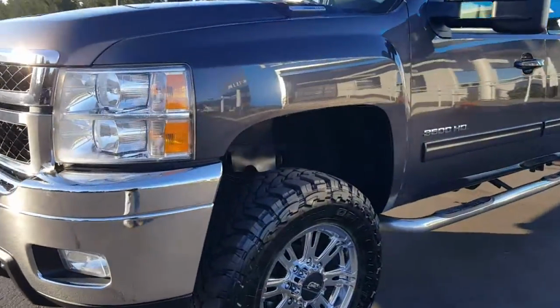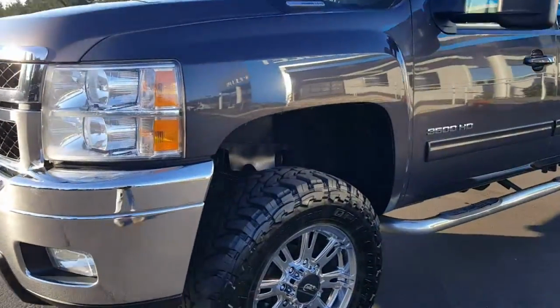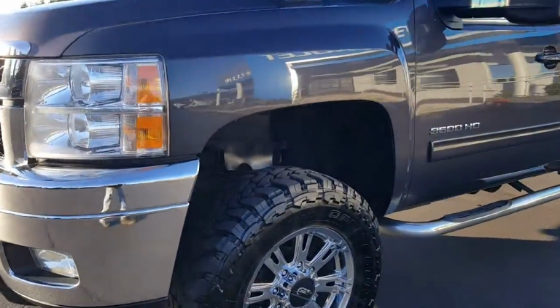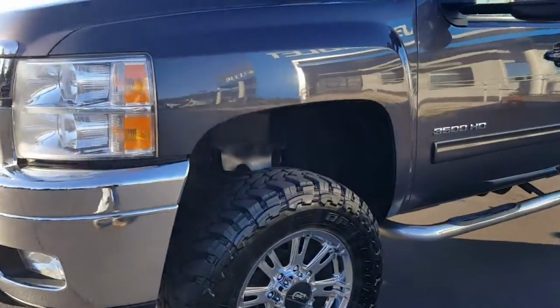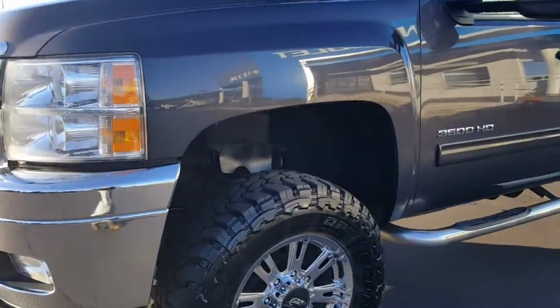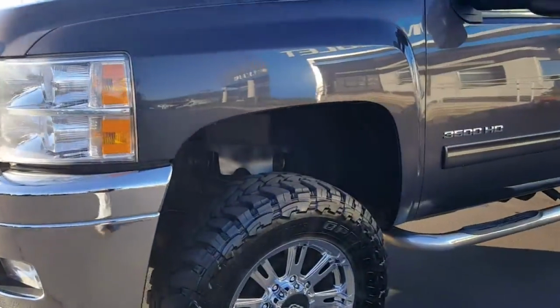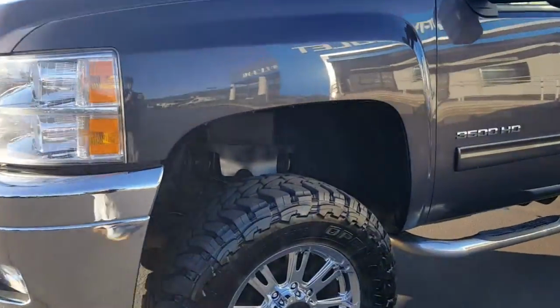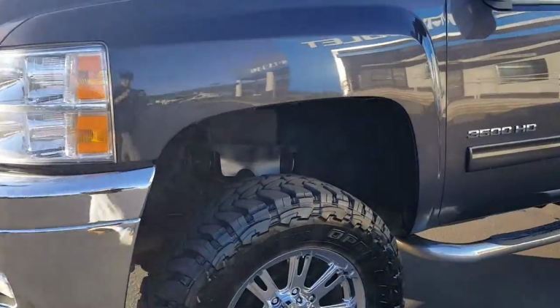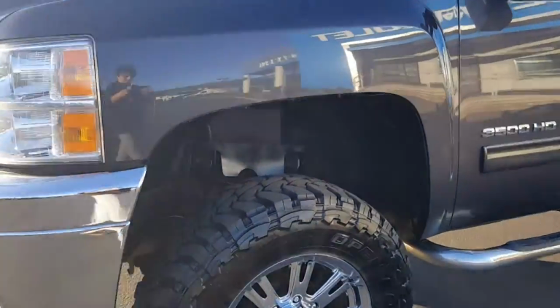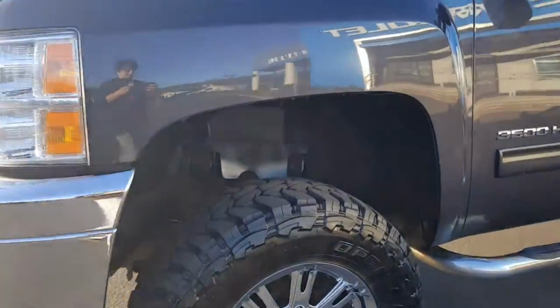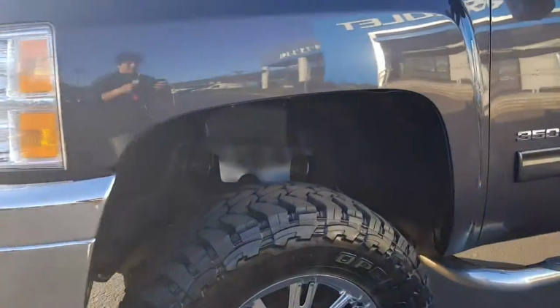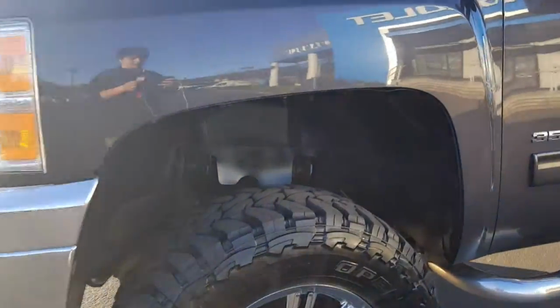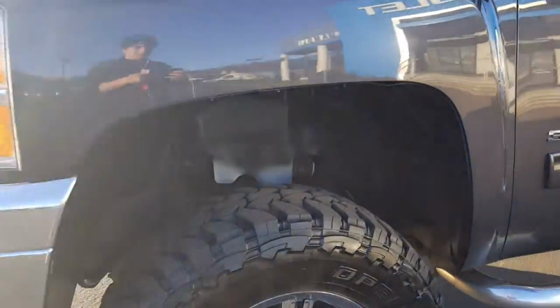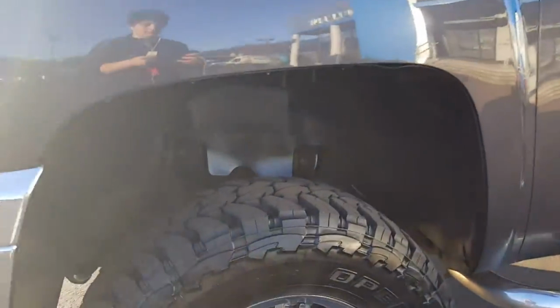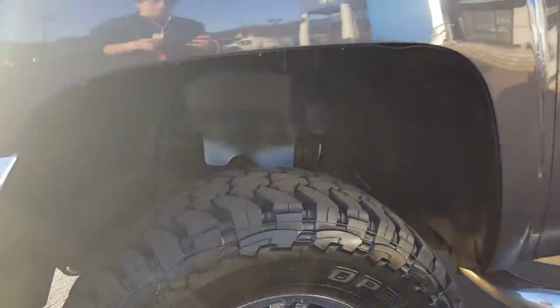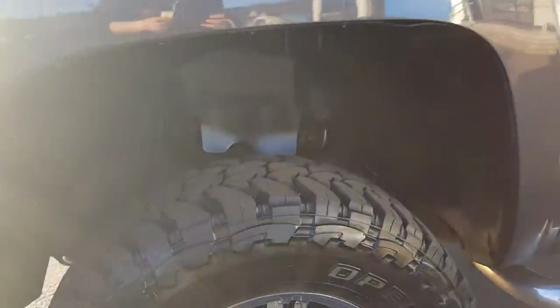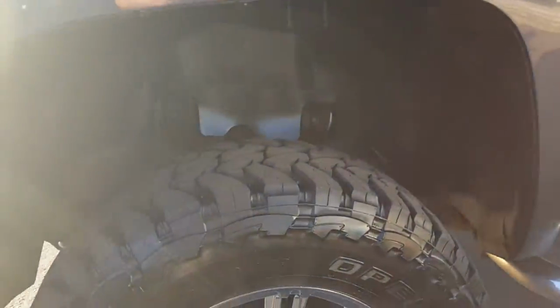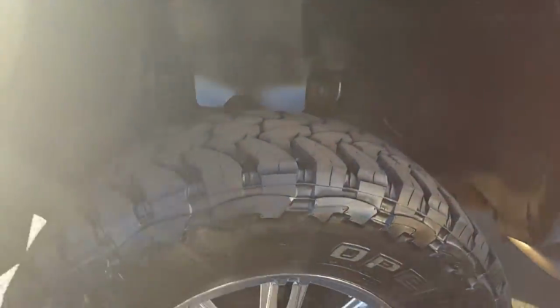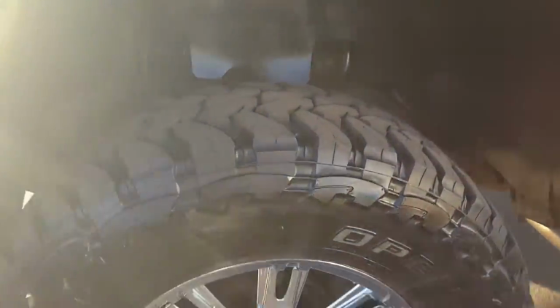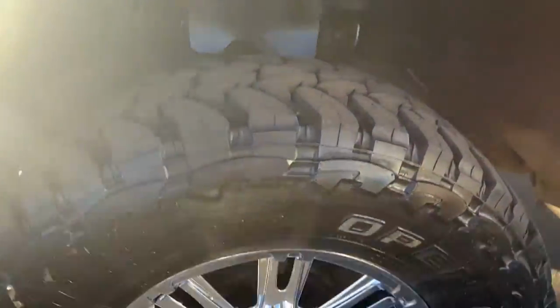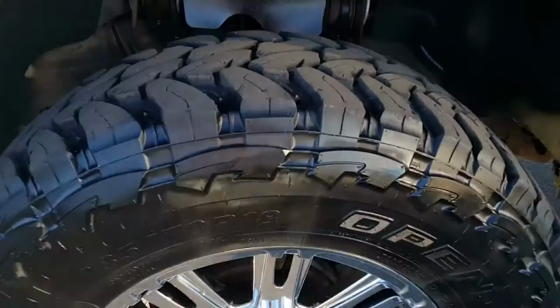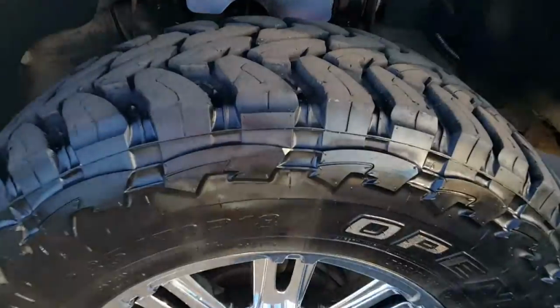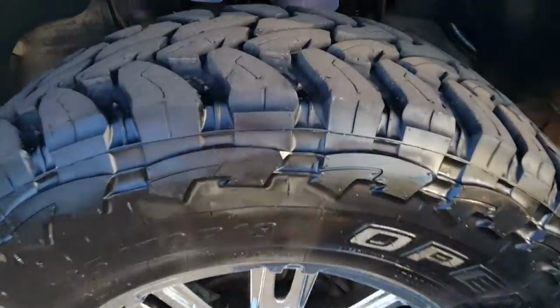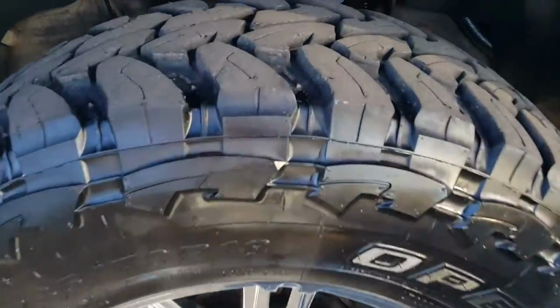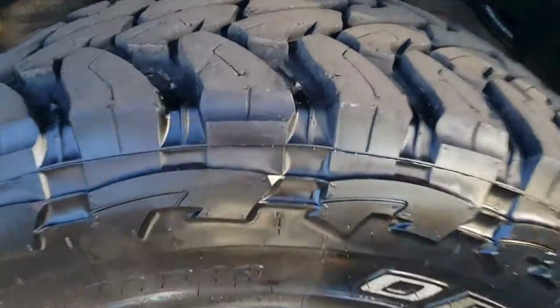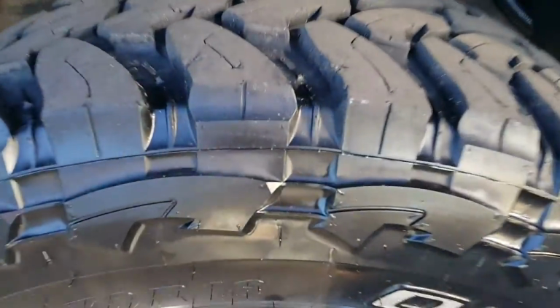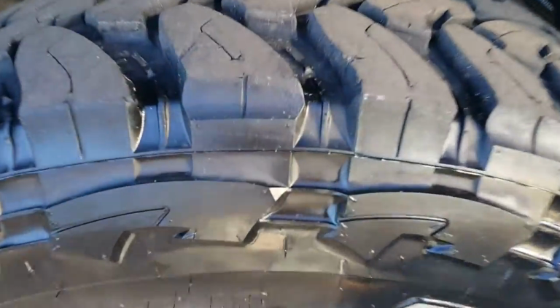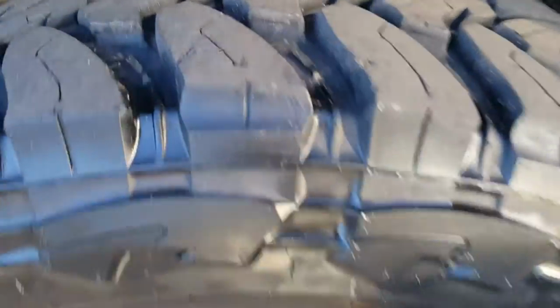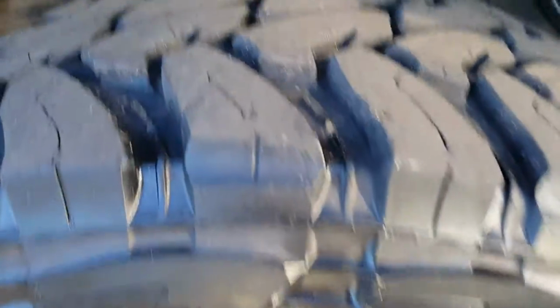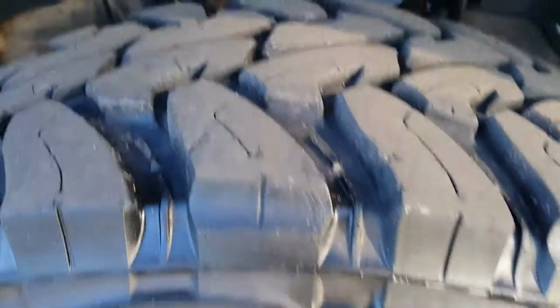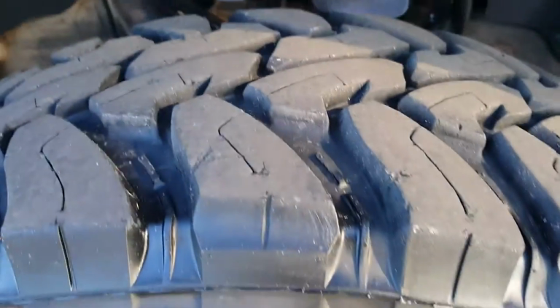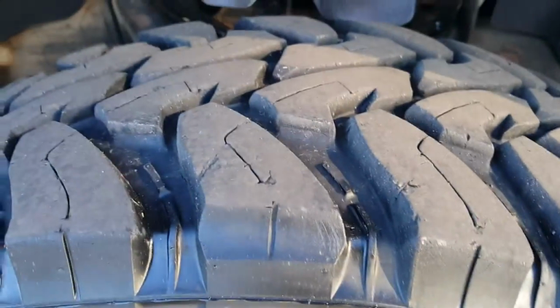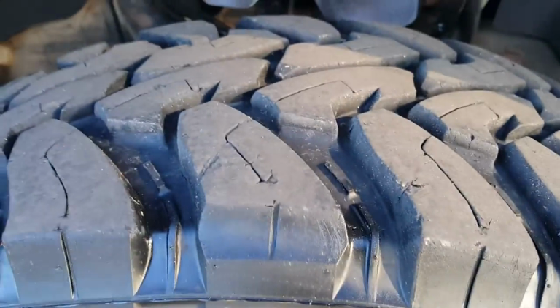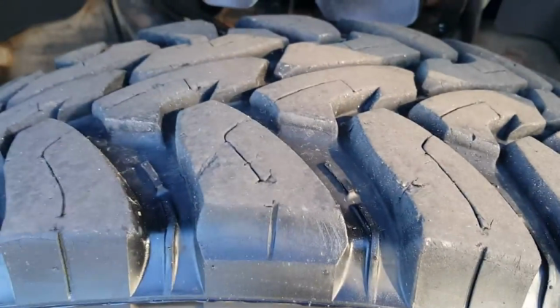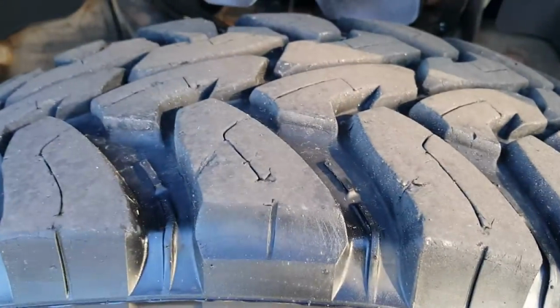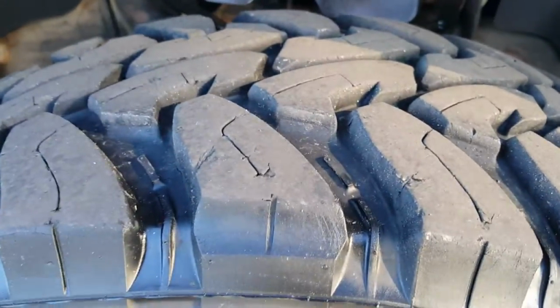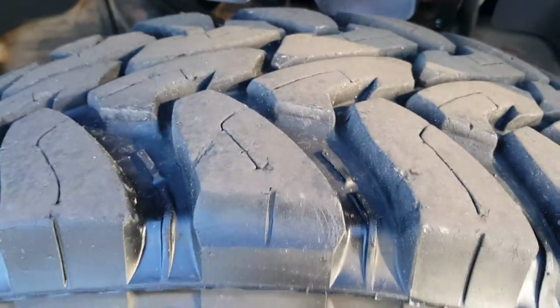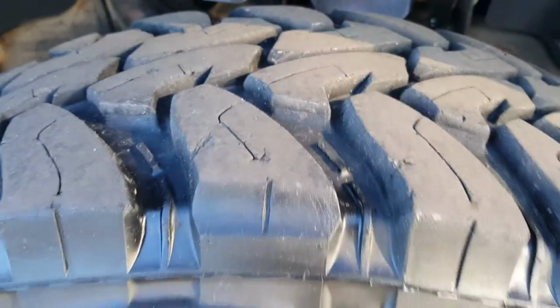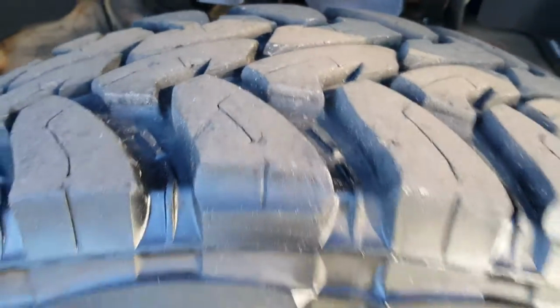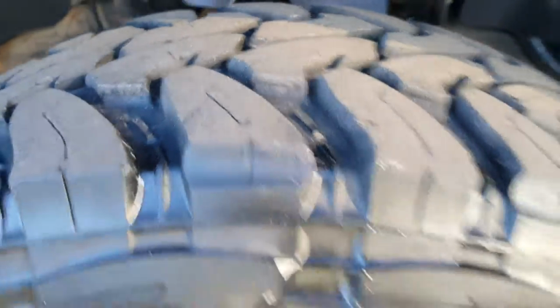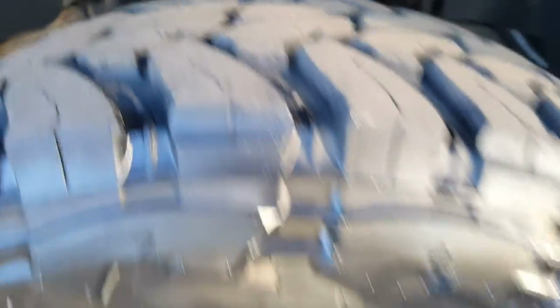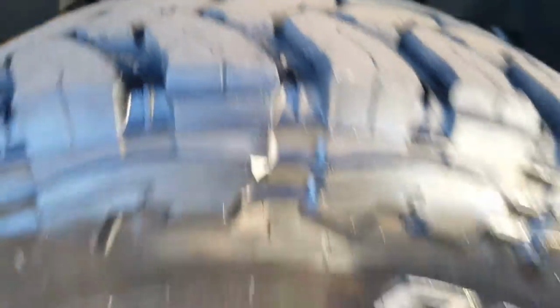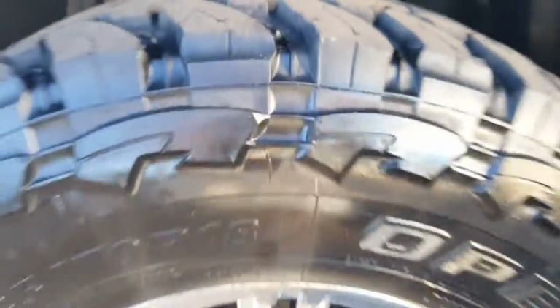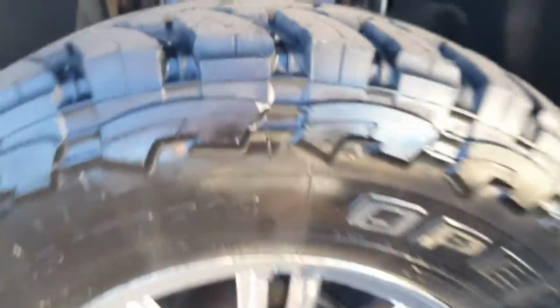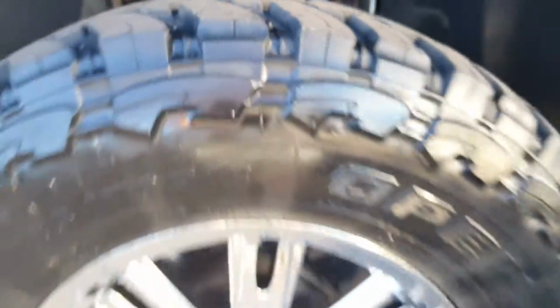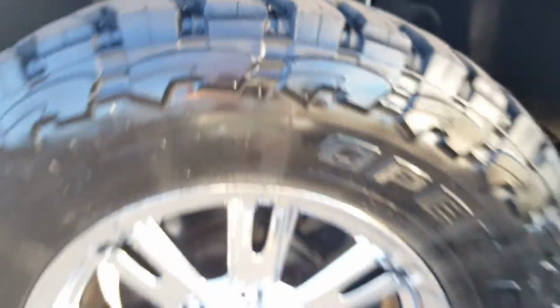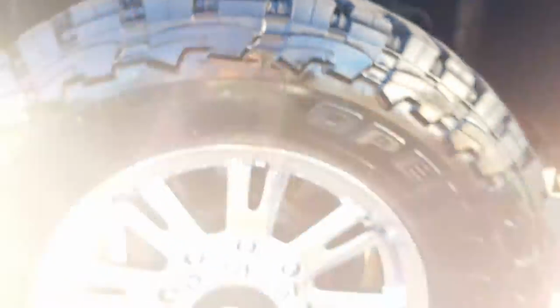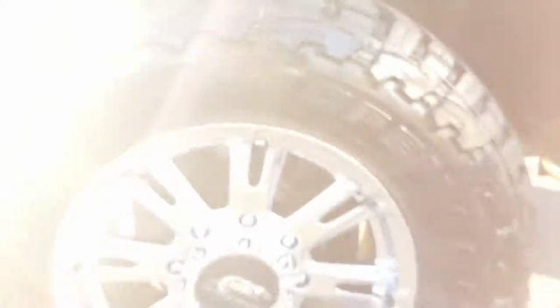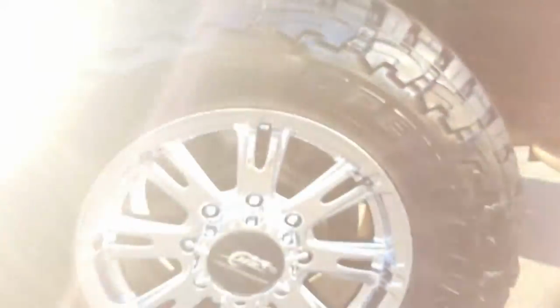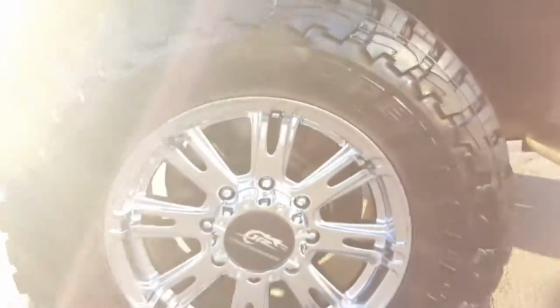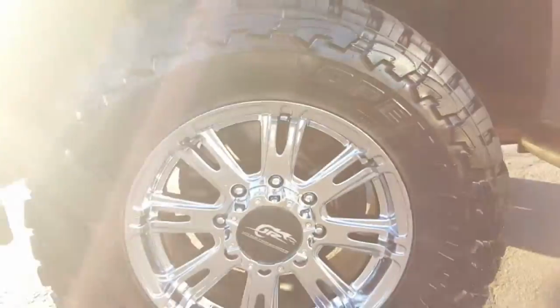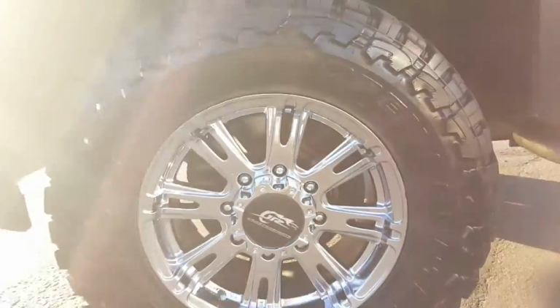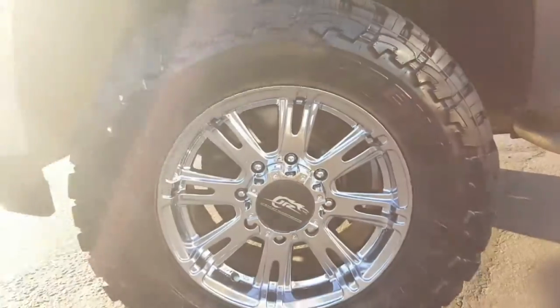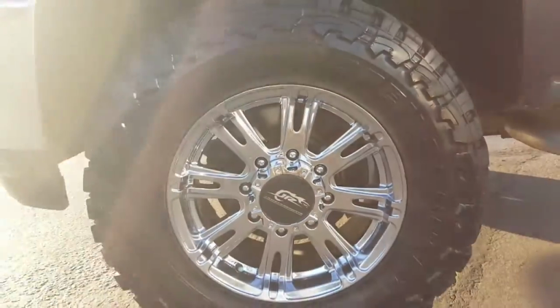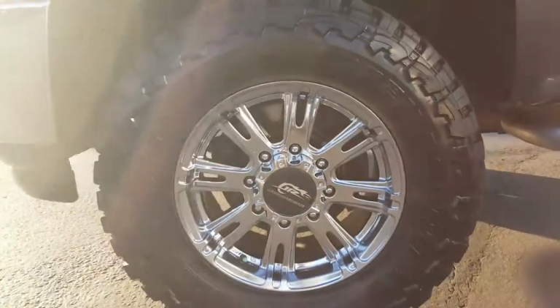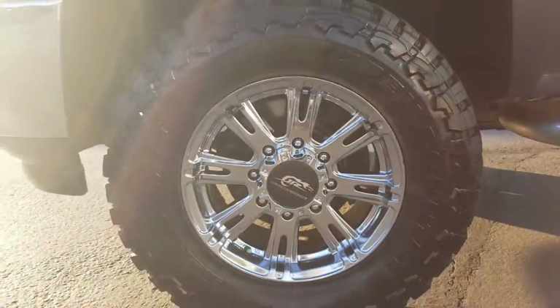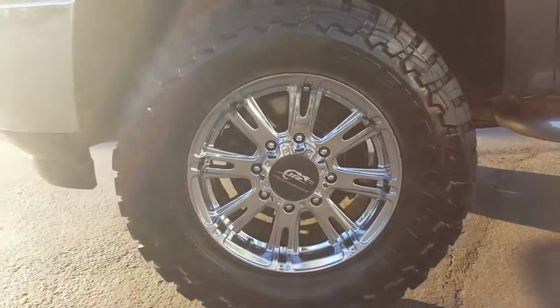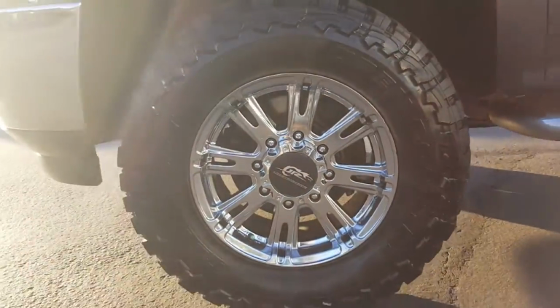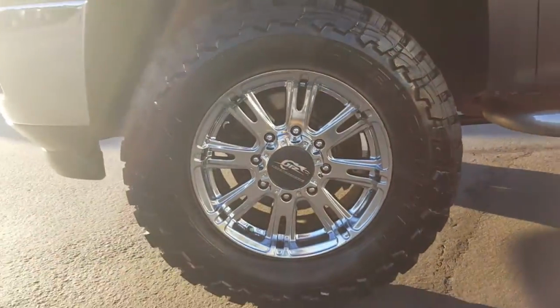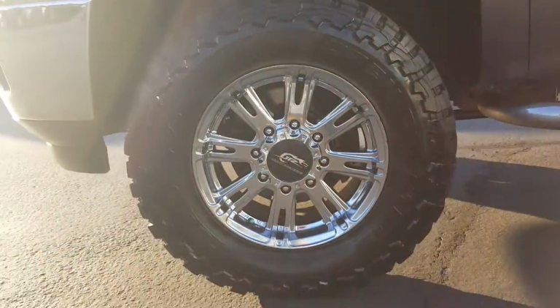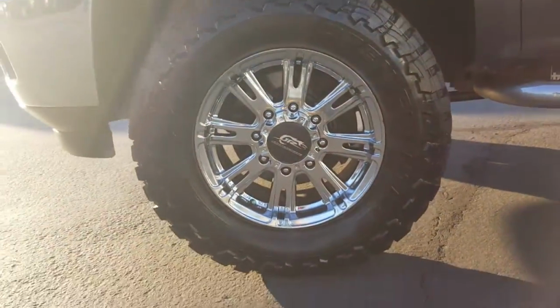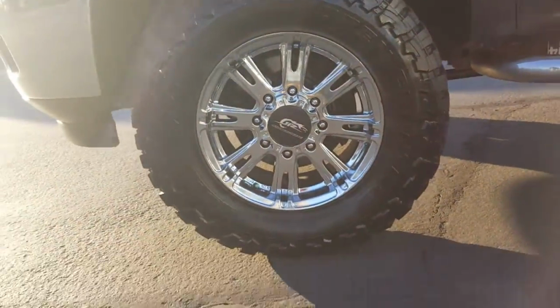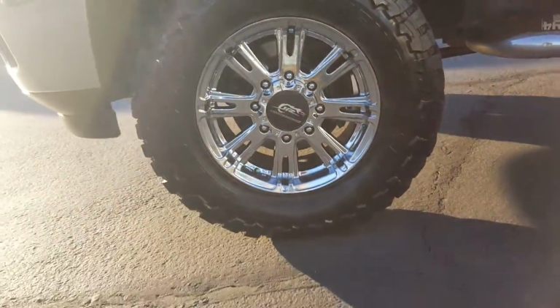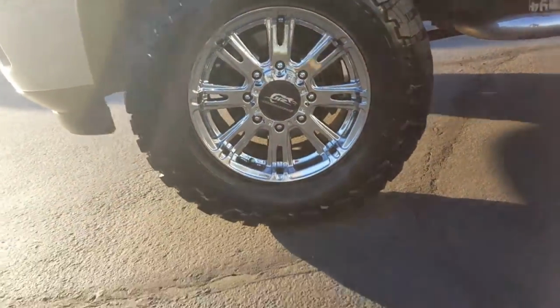Let's go ahead and take a look at this tire tread here — nice and full there. We back out and take a look at those big rims.